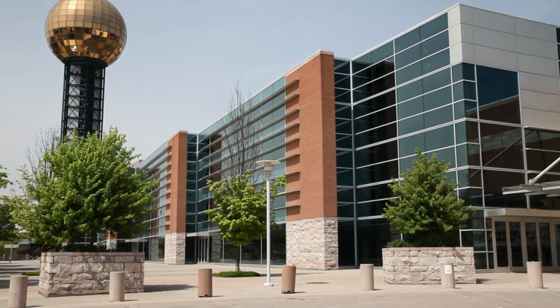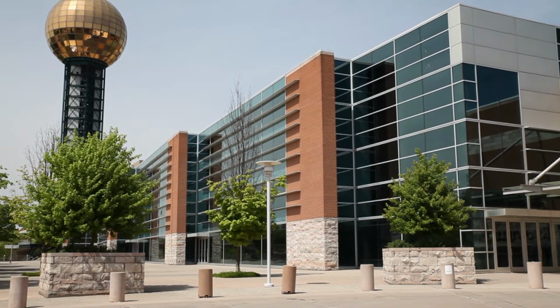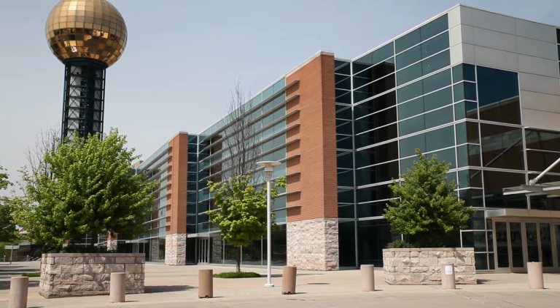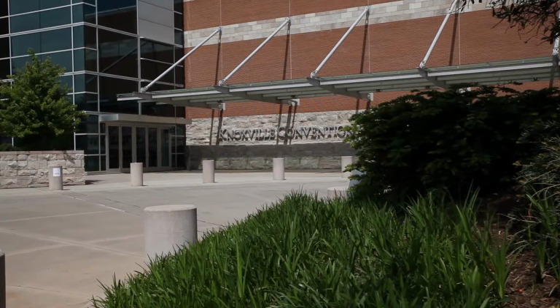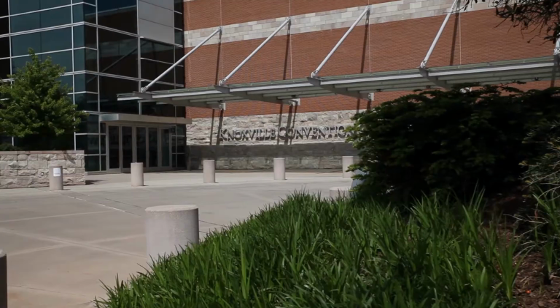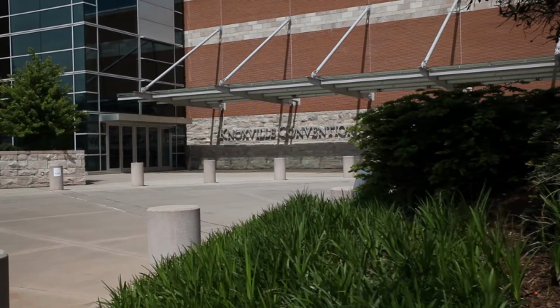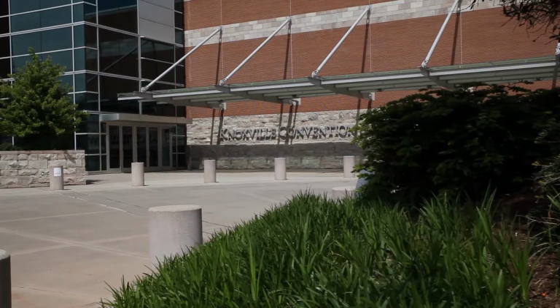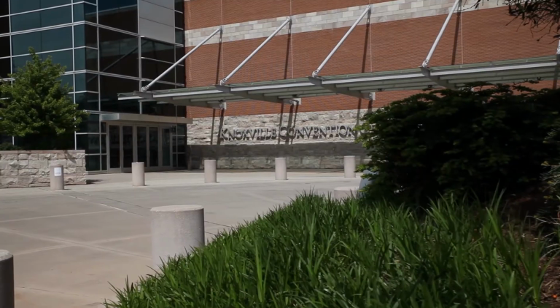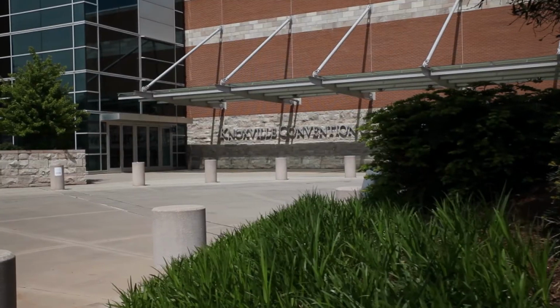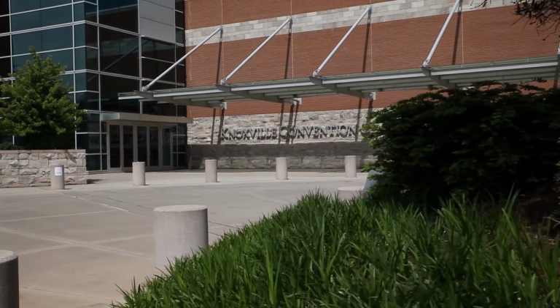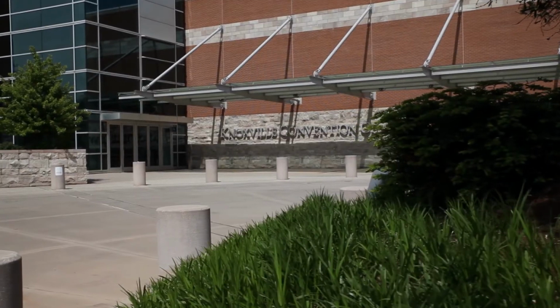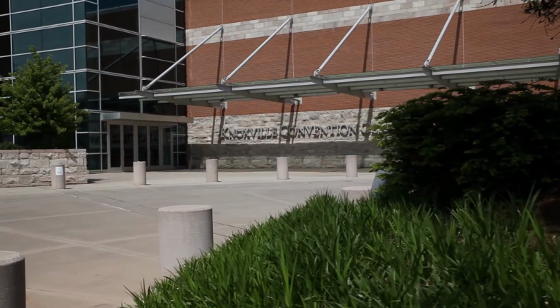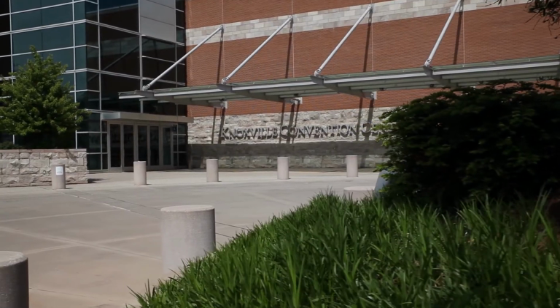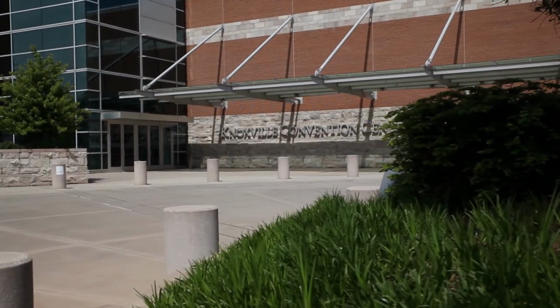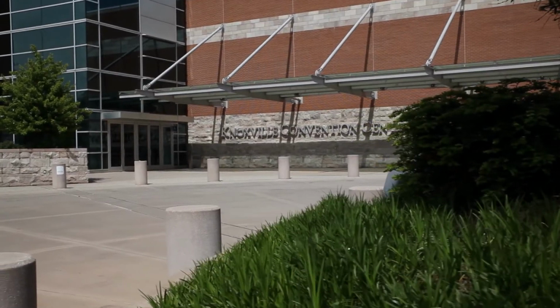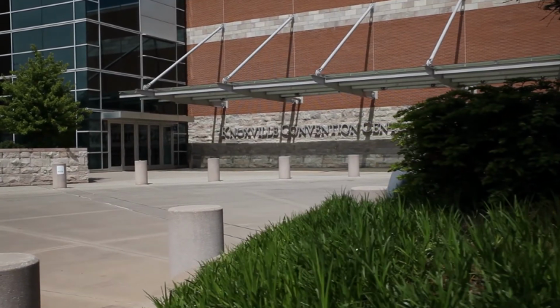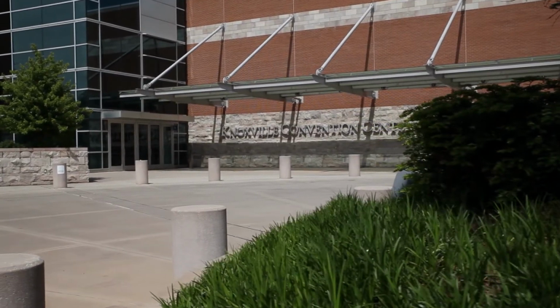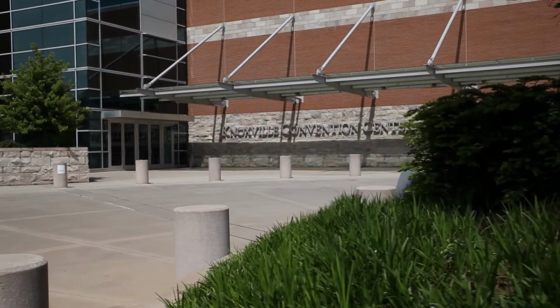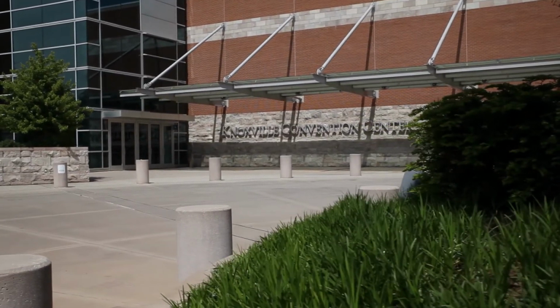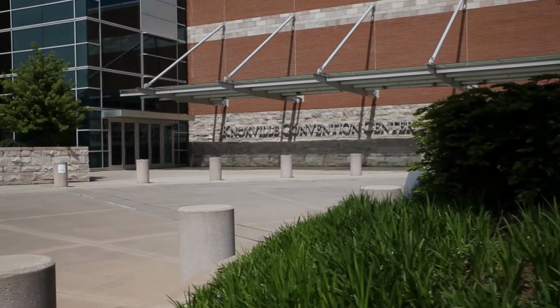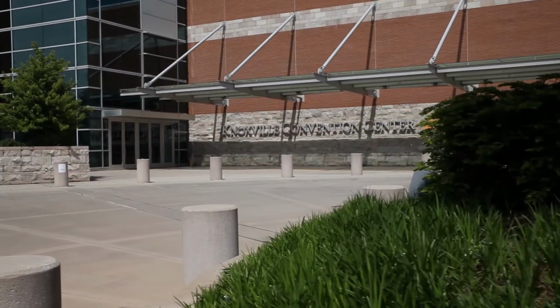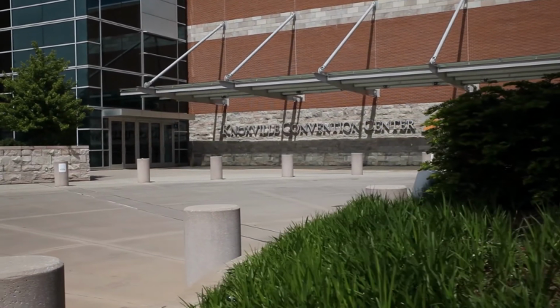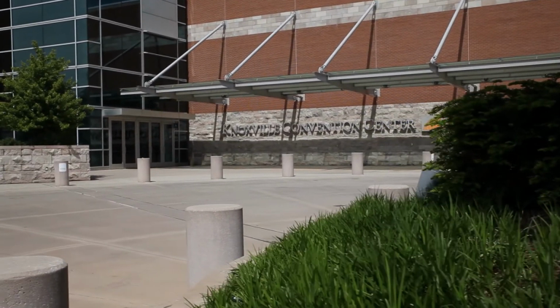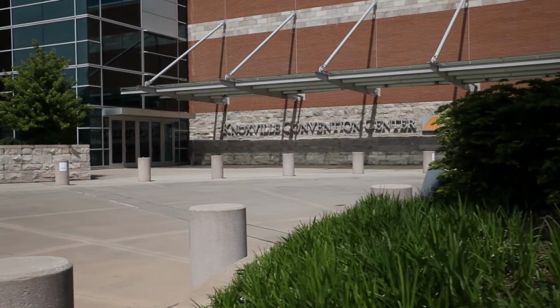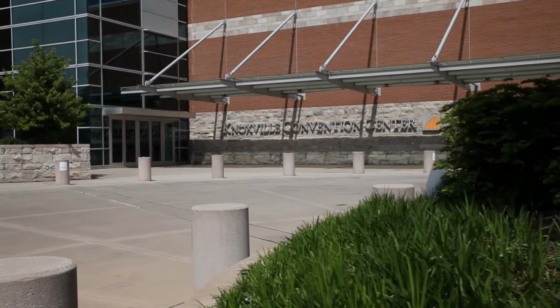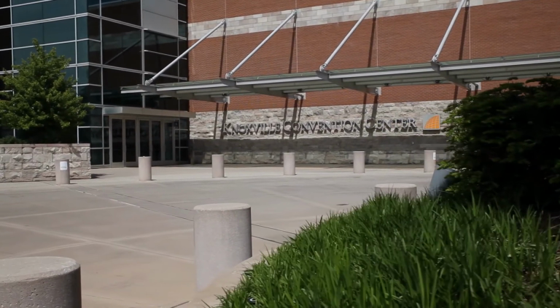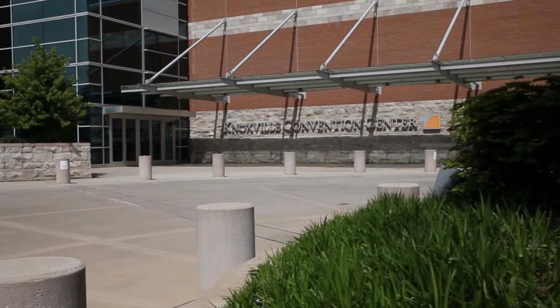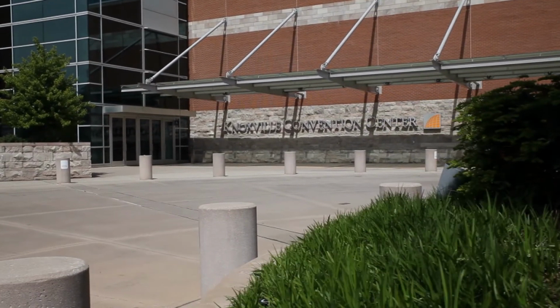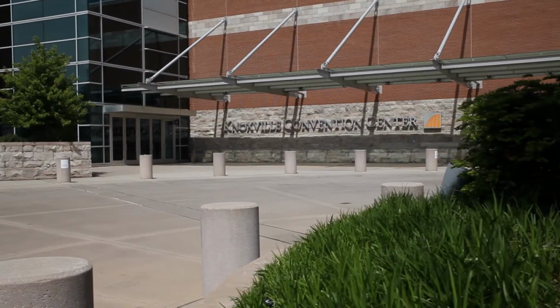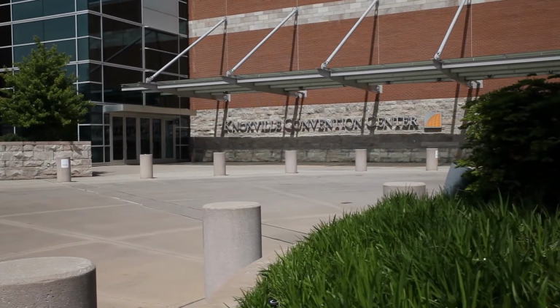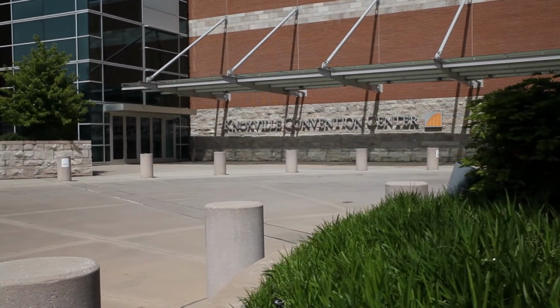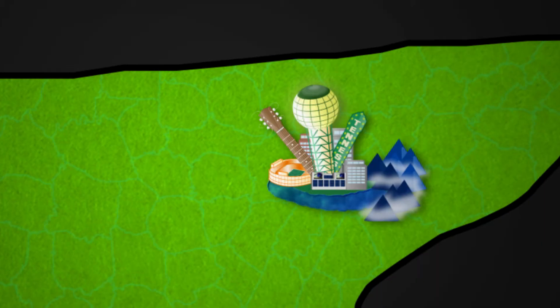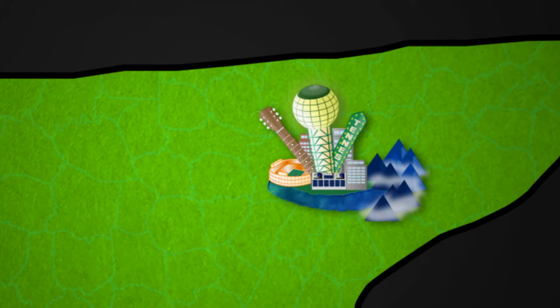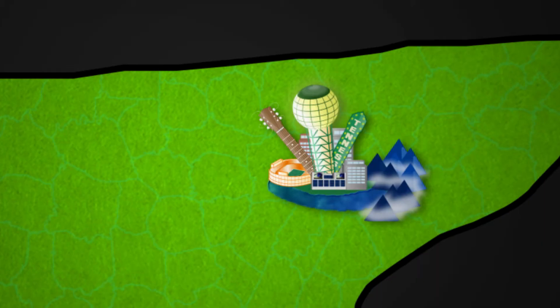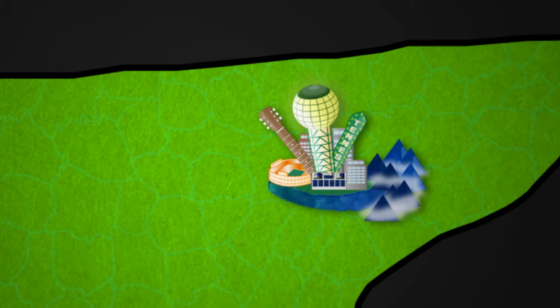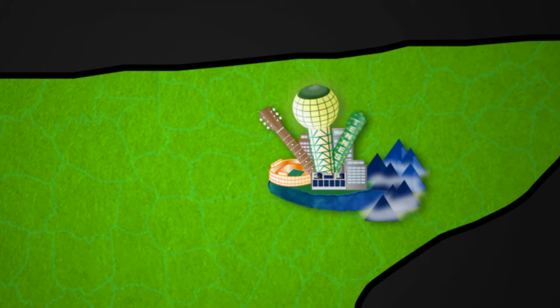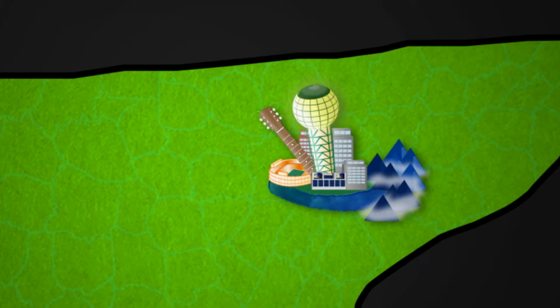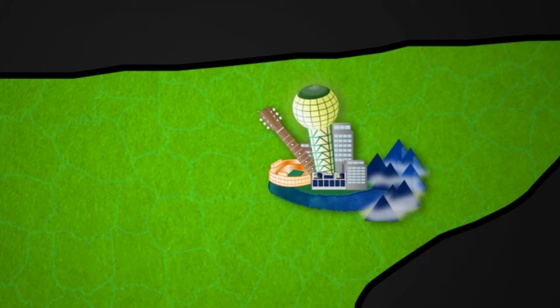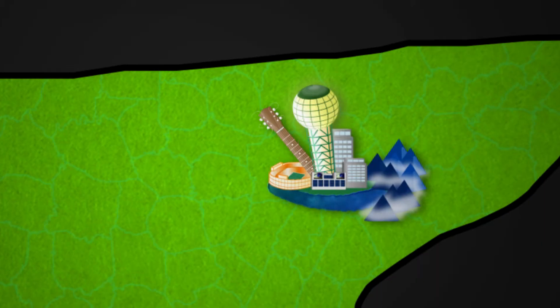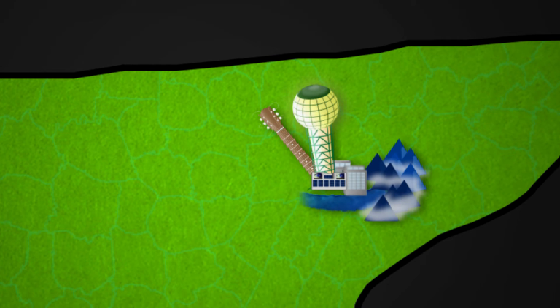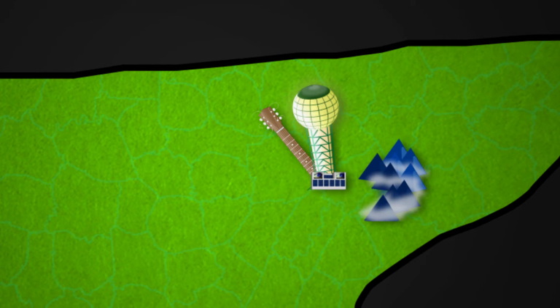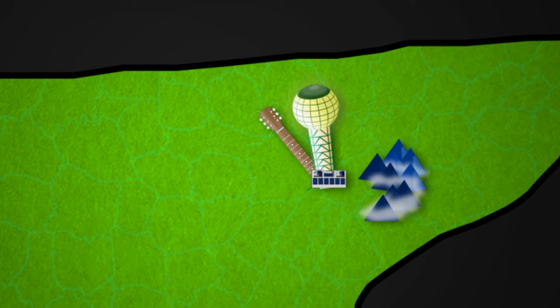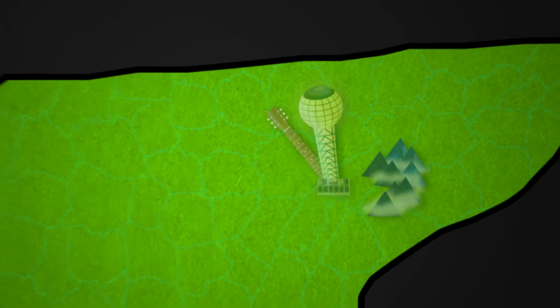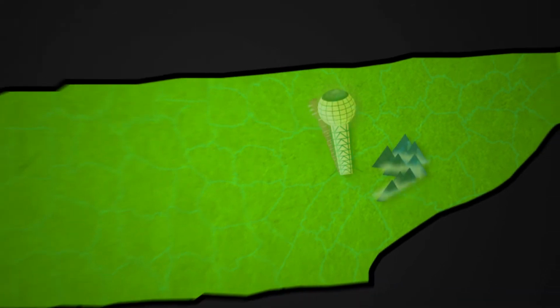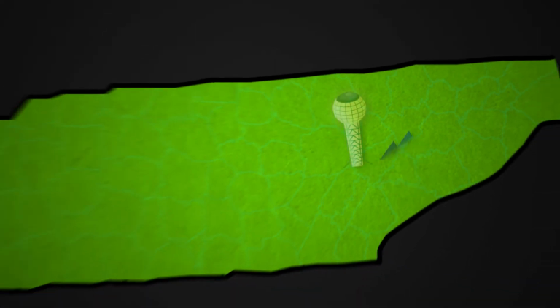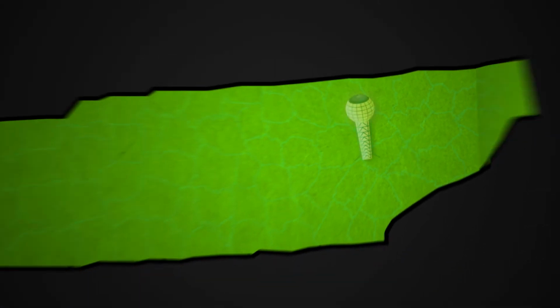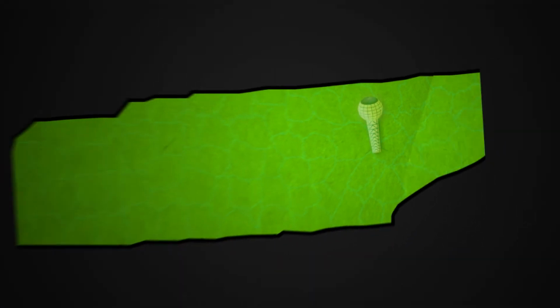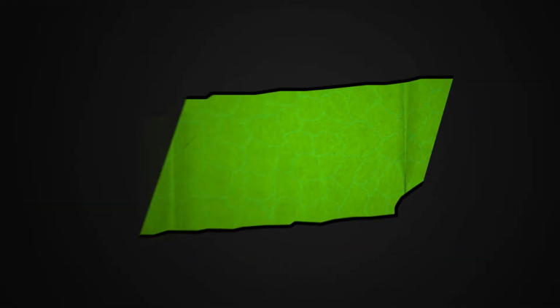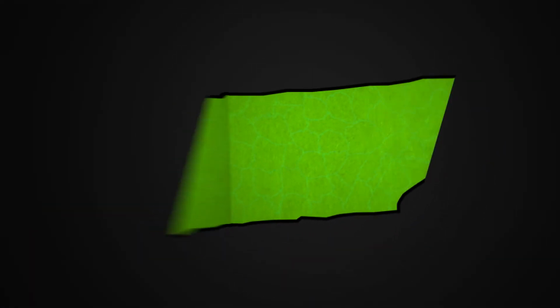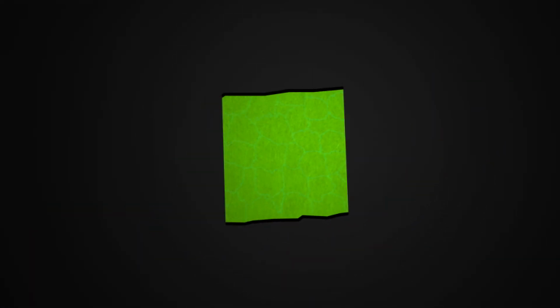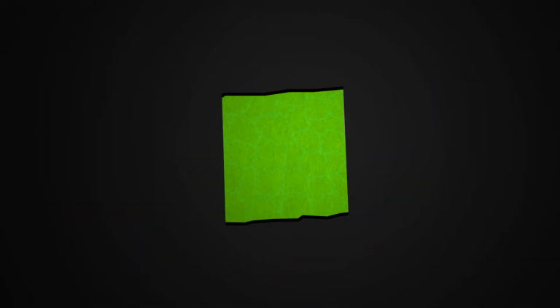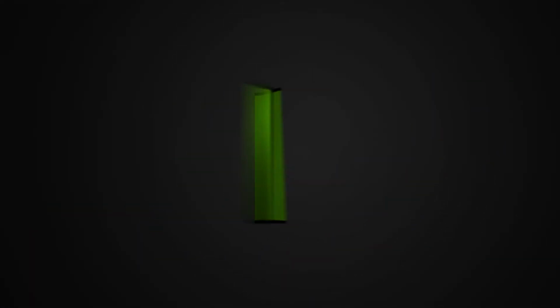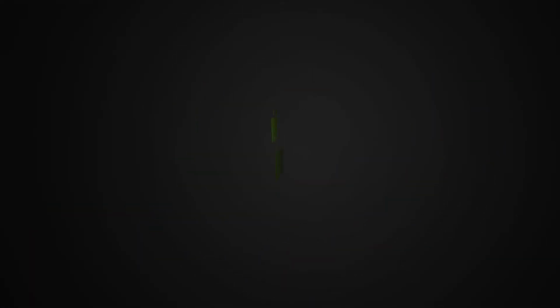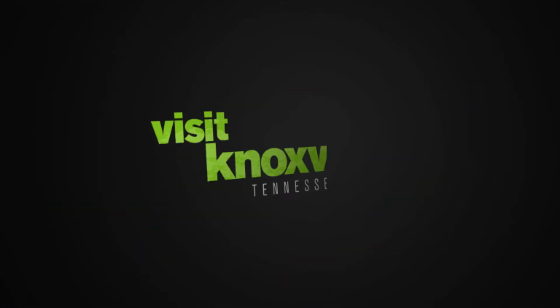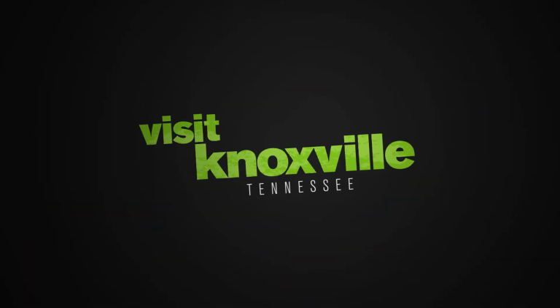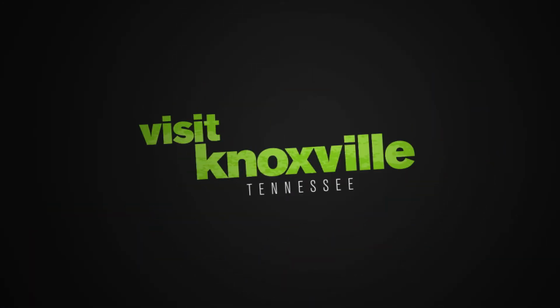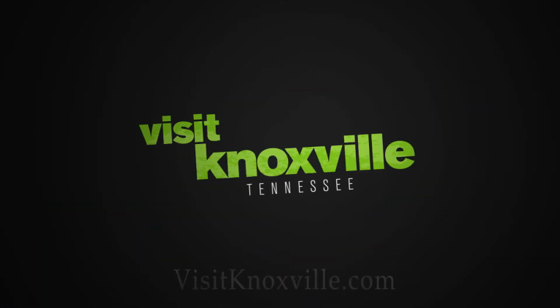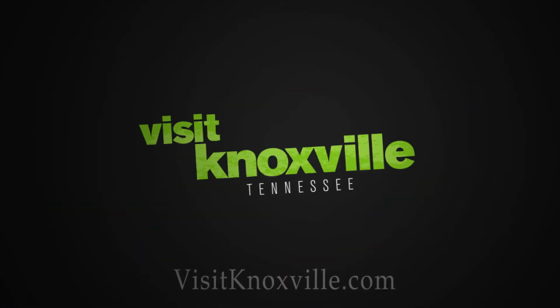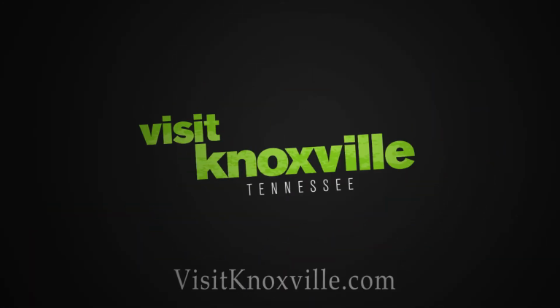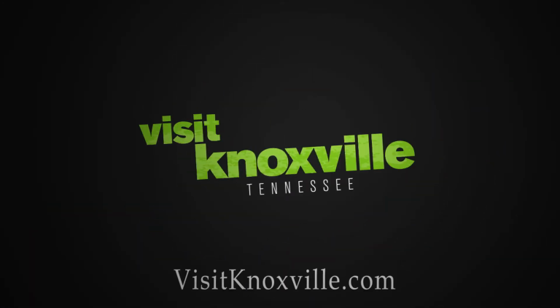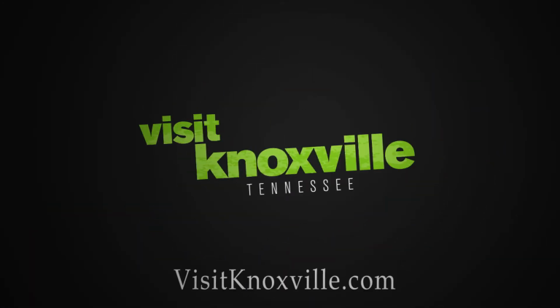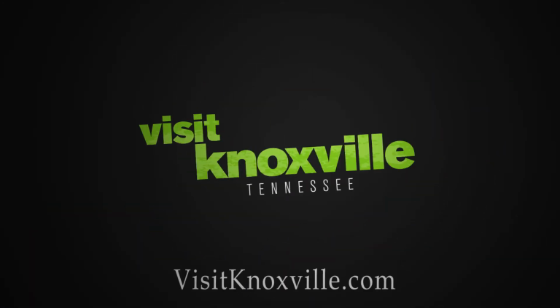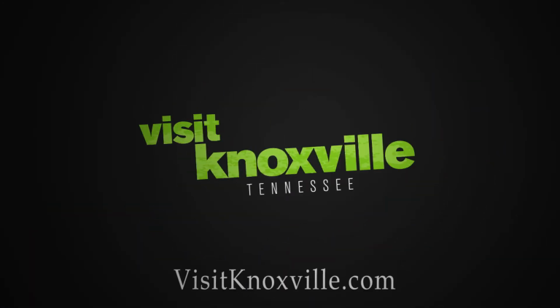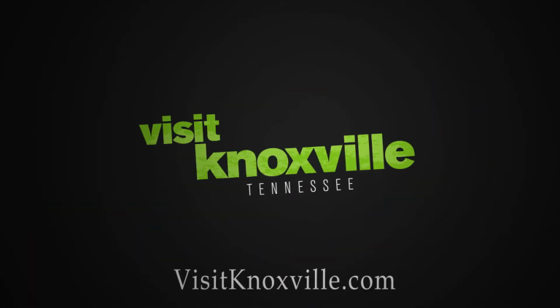Choose the Knoxville Convention Center. We will make you shine. Plan your visit at VisitKnoxville.com.